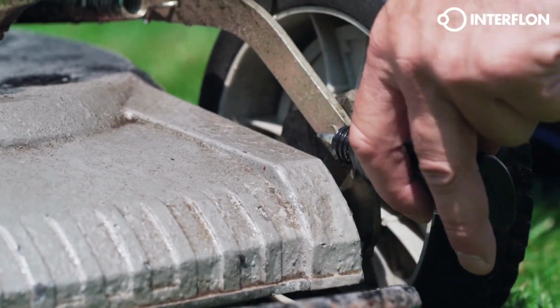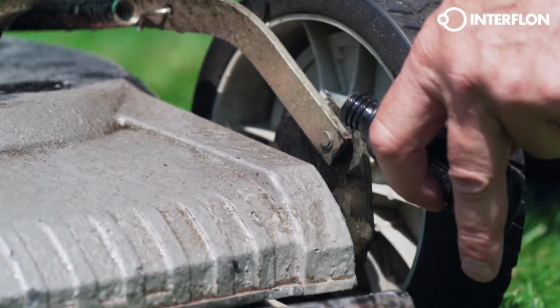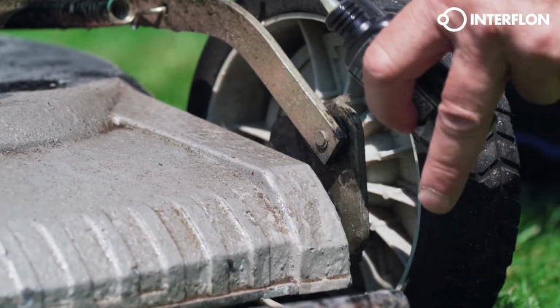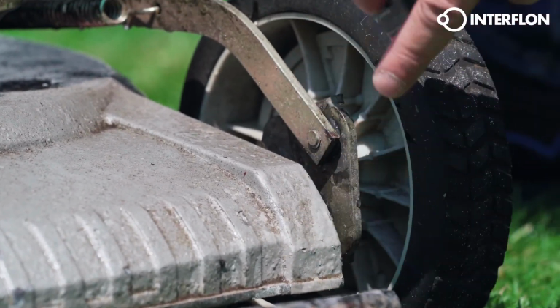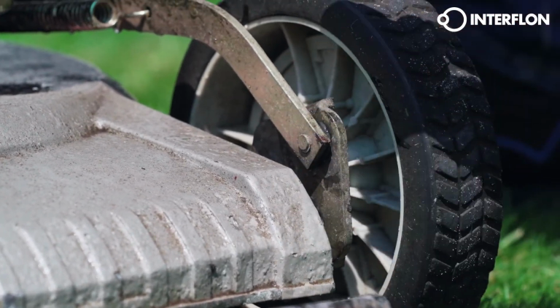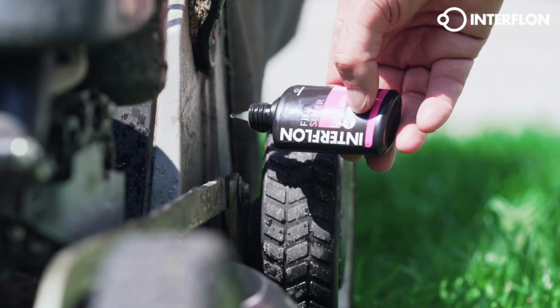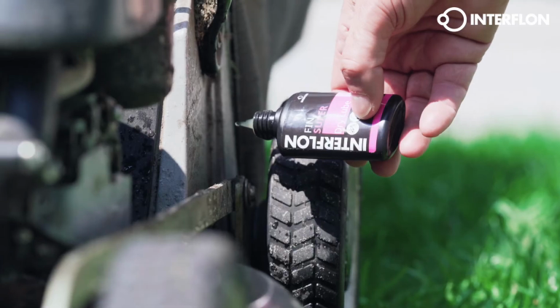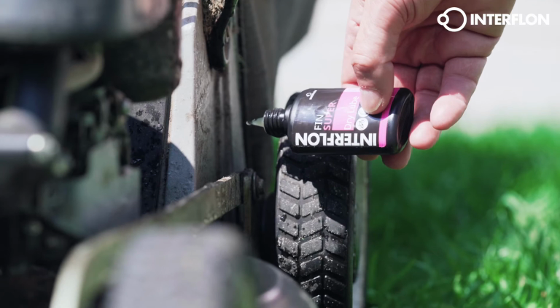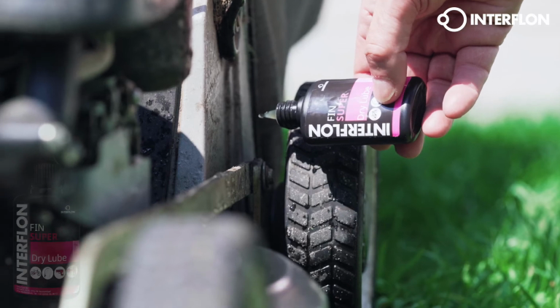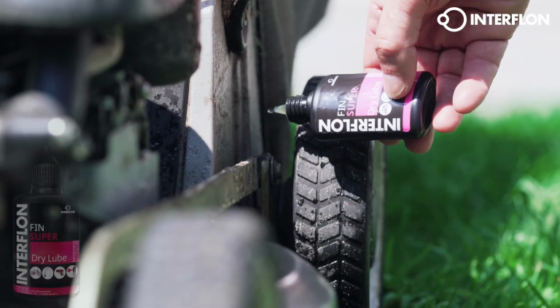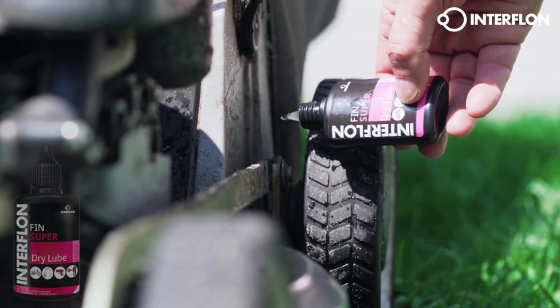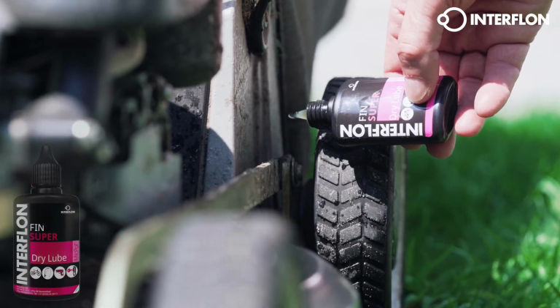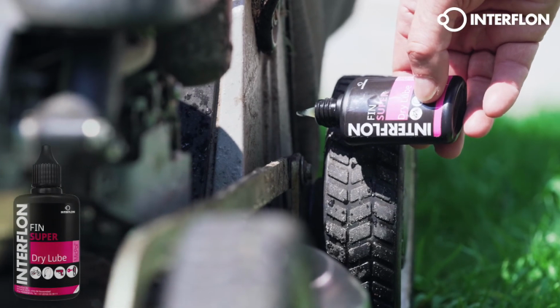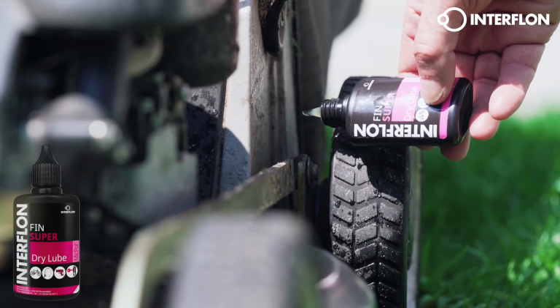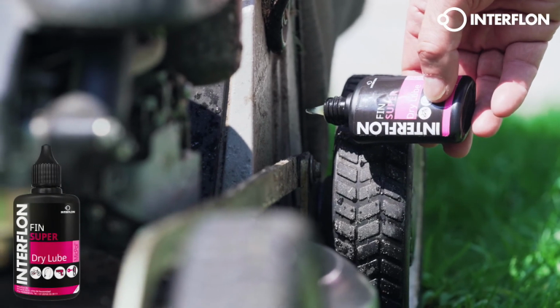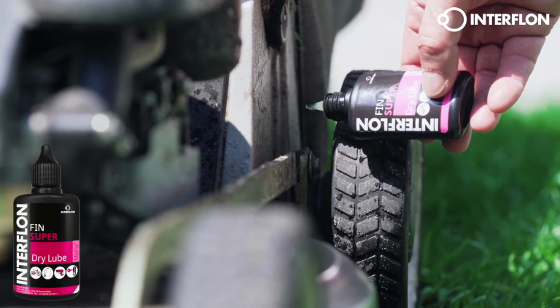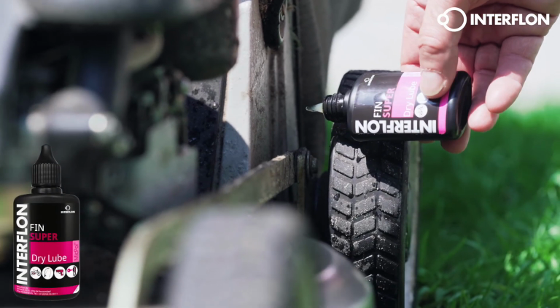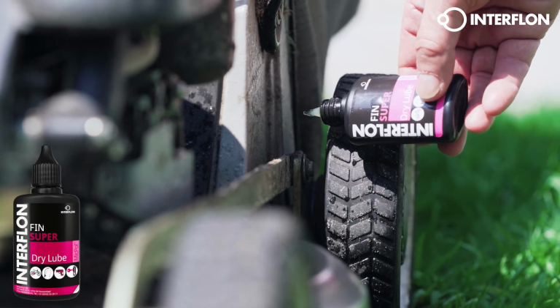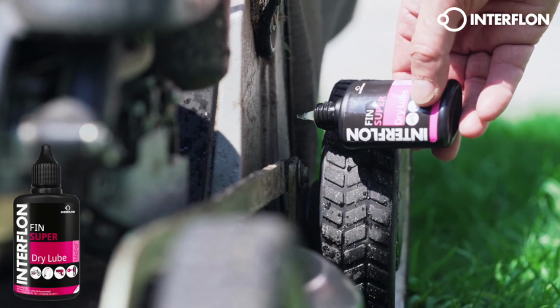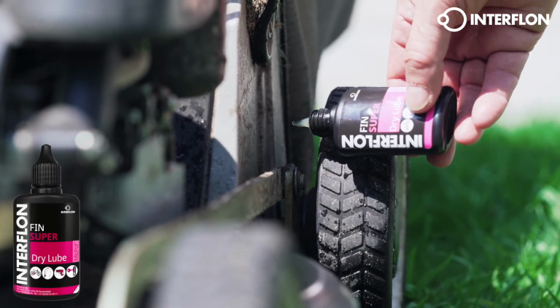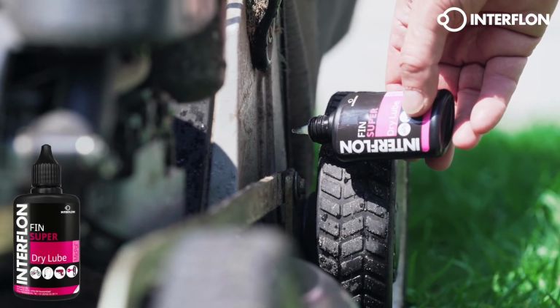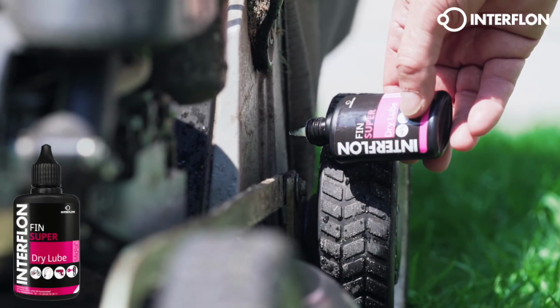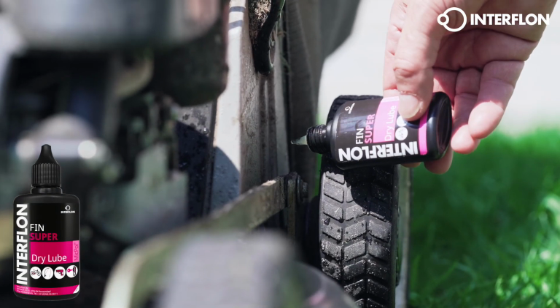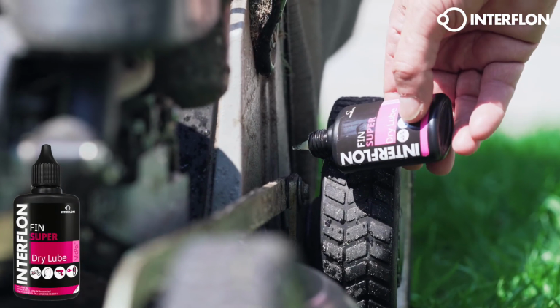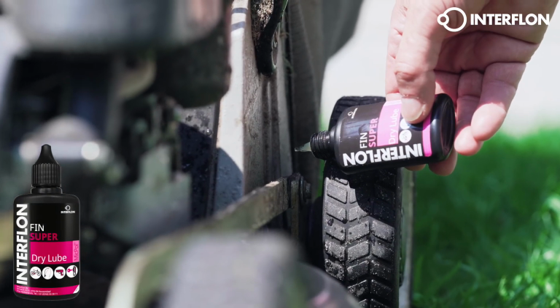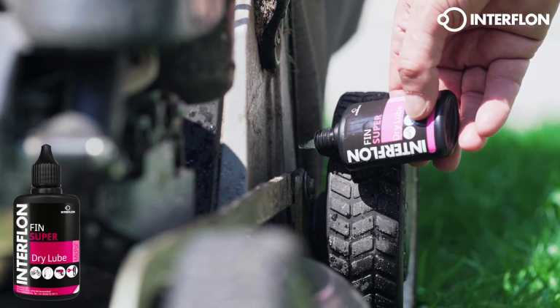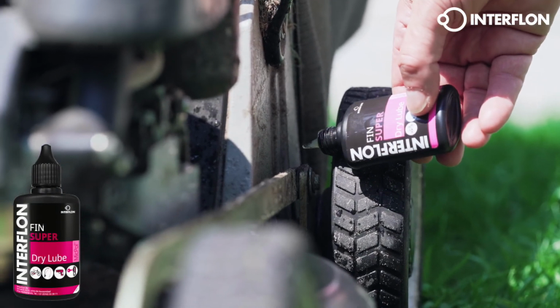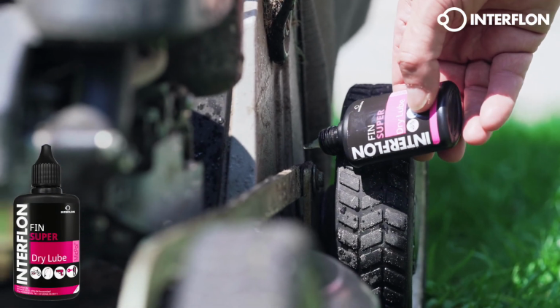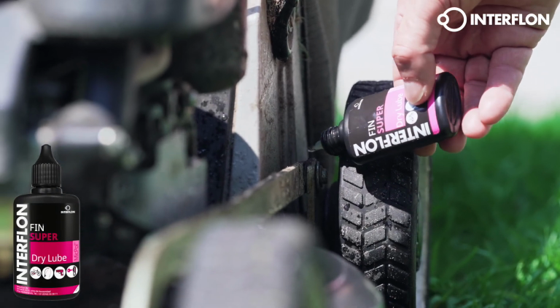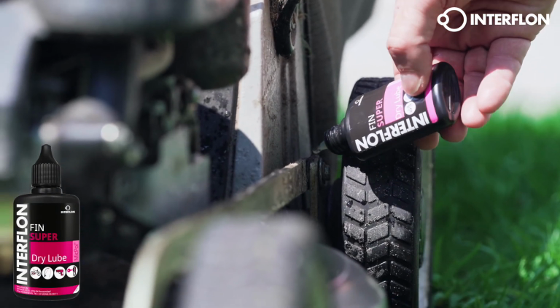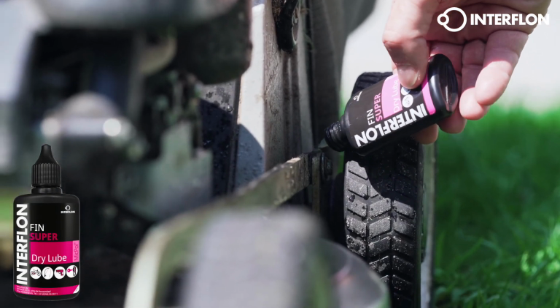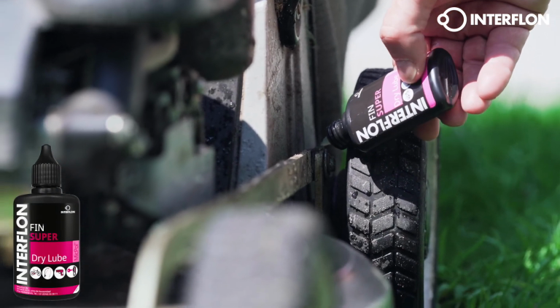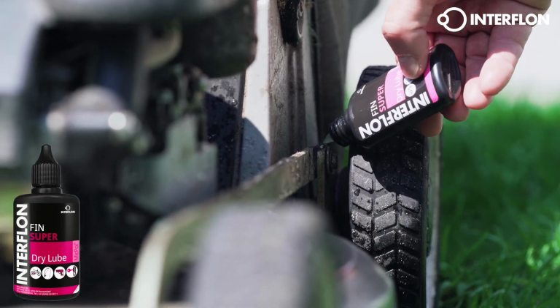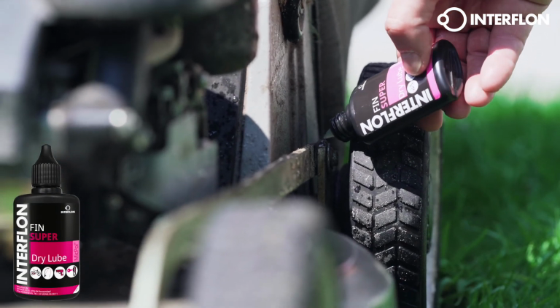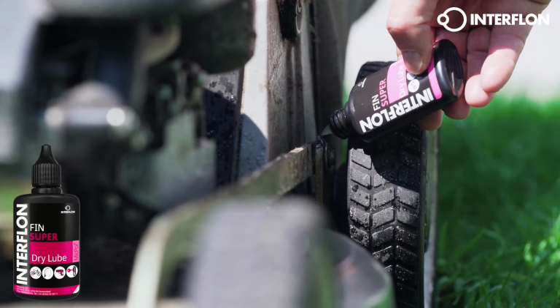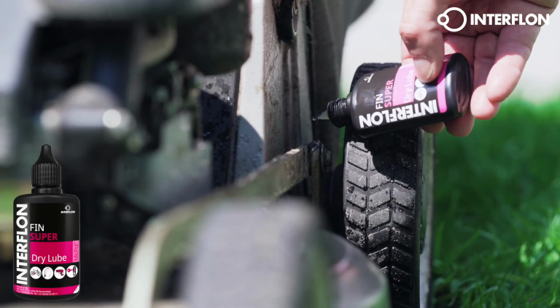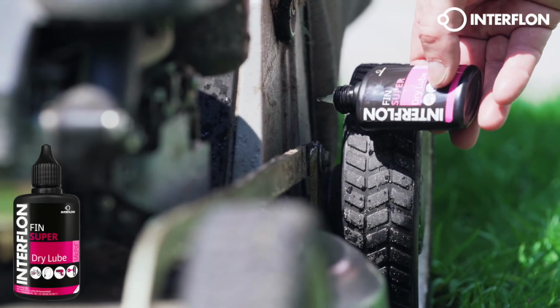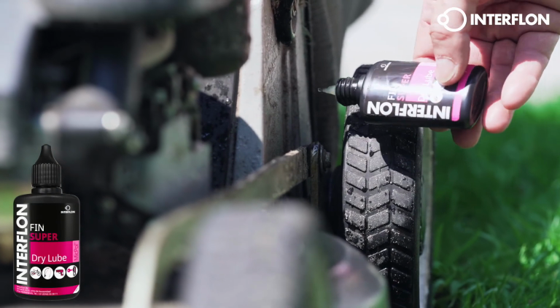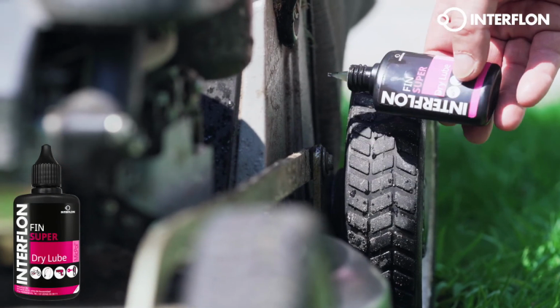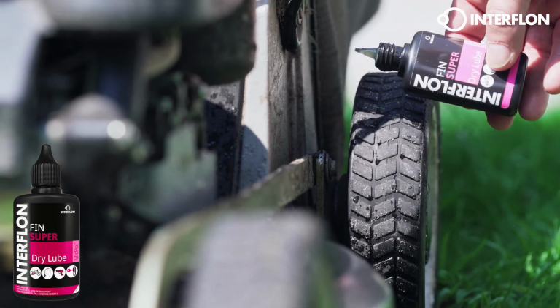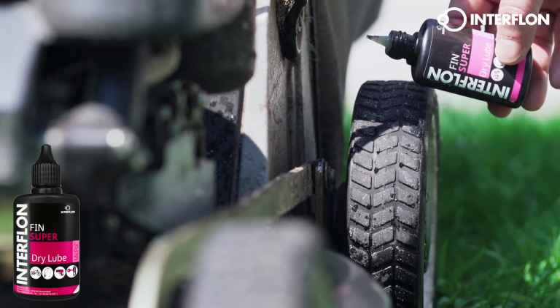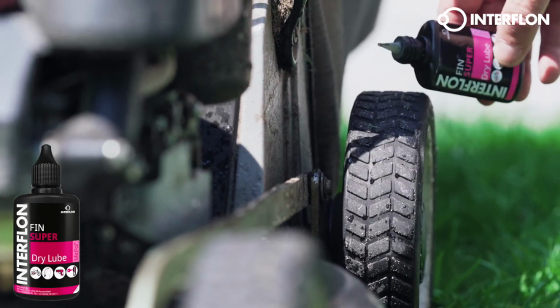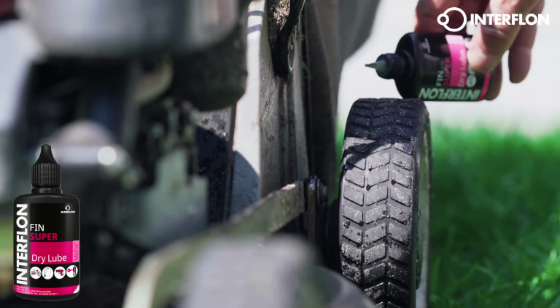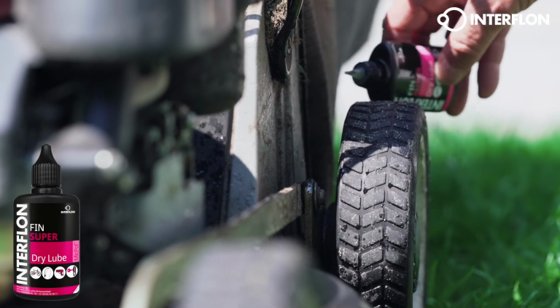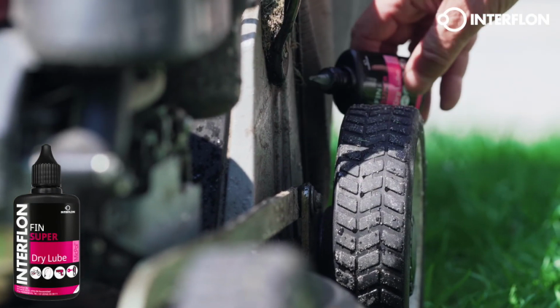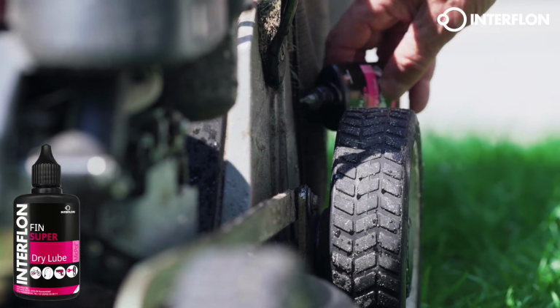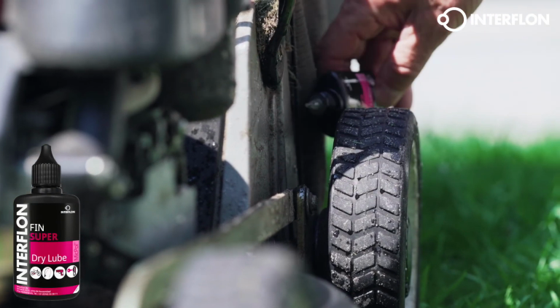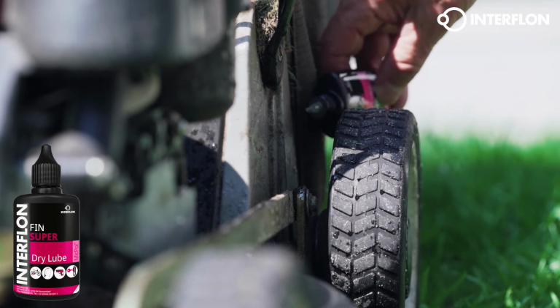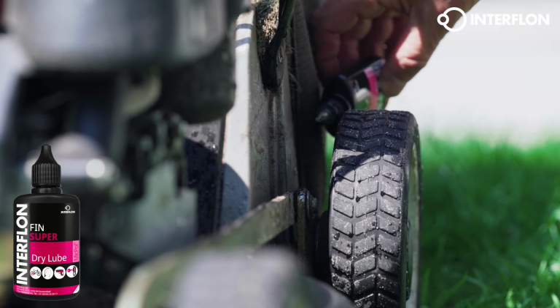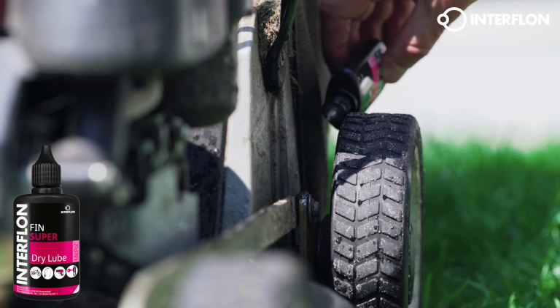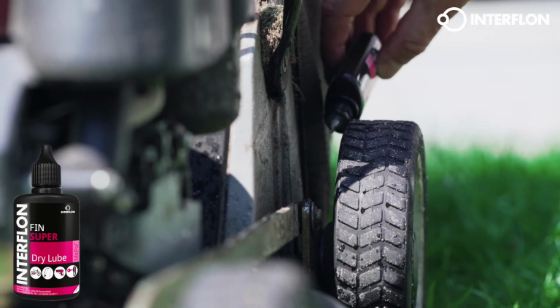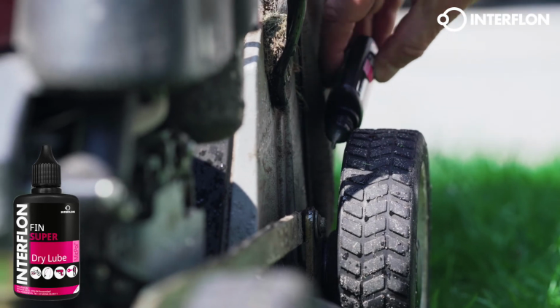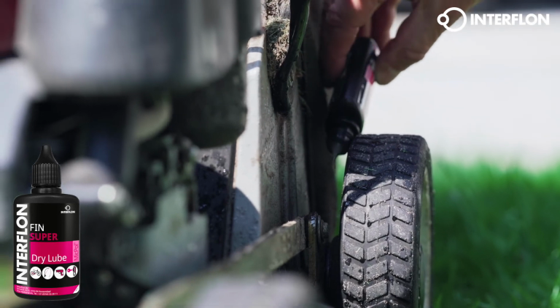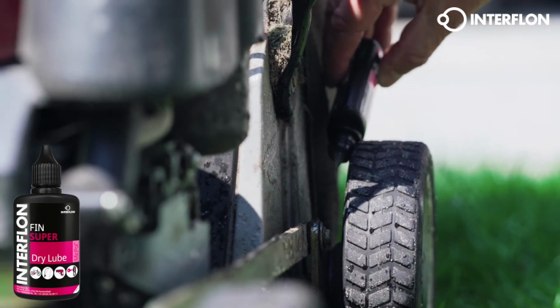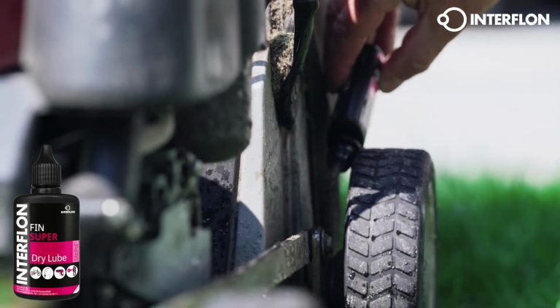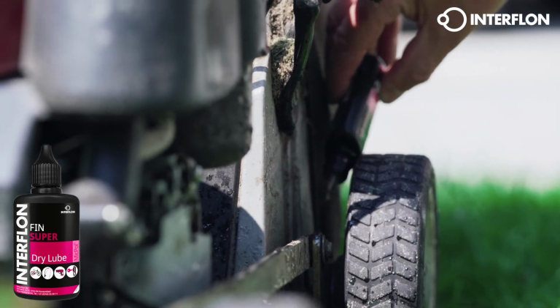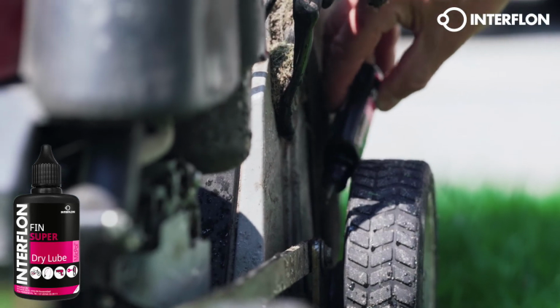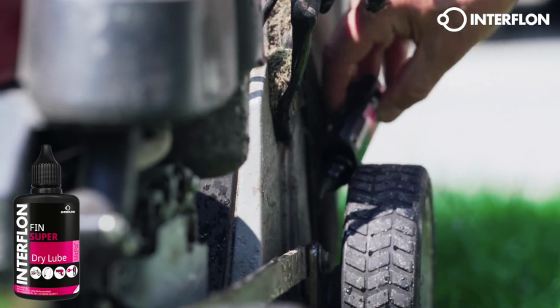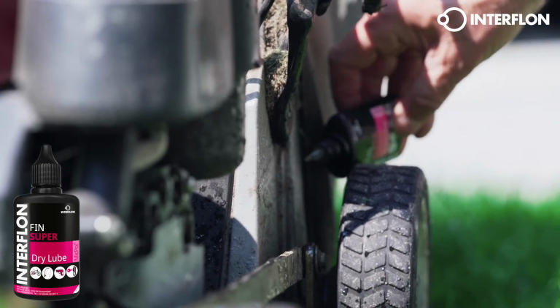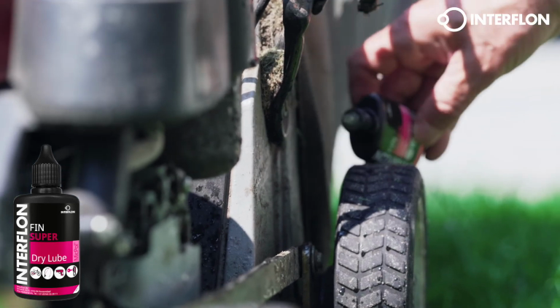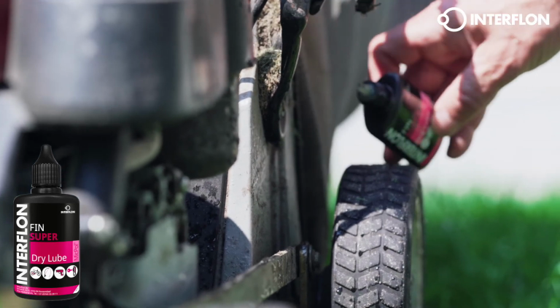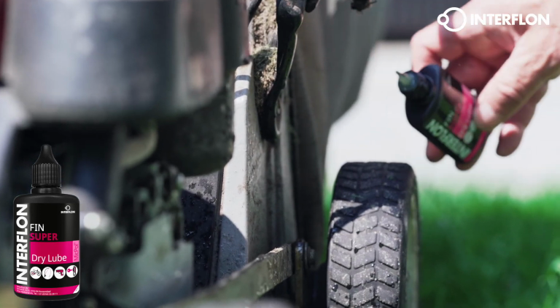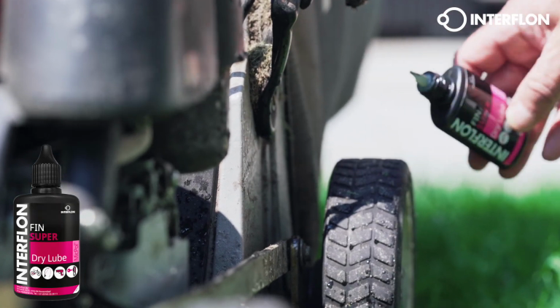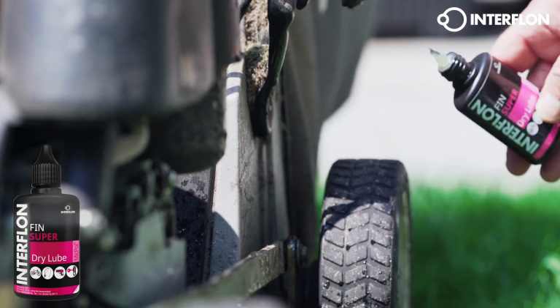Interflon Fin Super Dry Lube — the right dry lube to lubricate locks, hinges, sliding windows, garden tools, and much more.